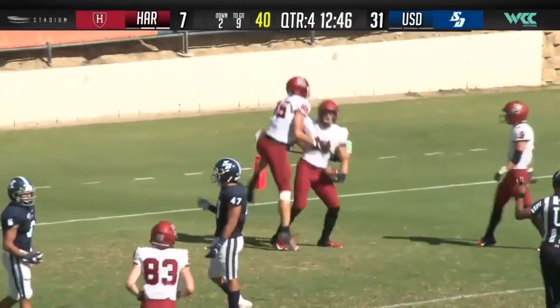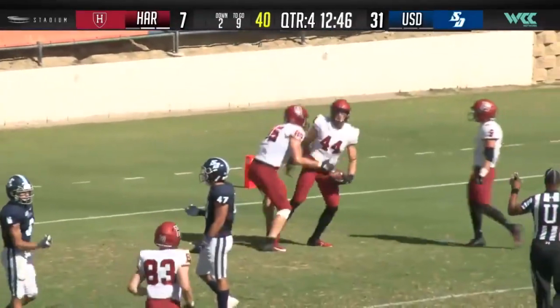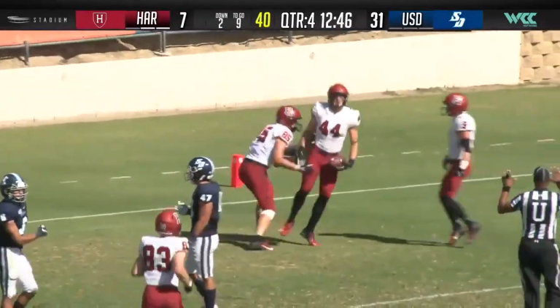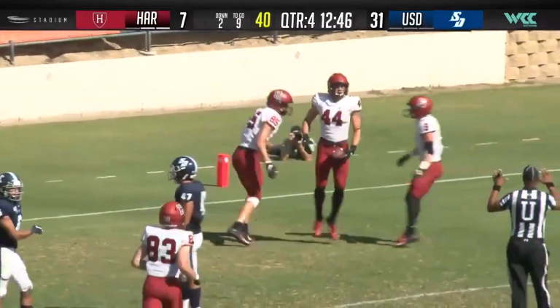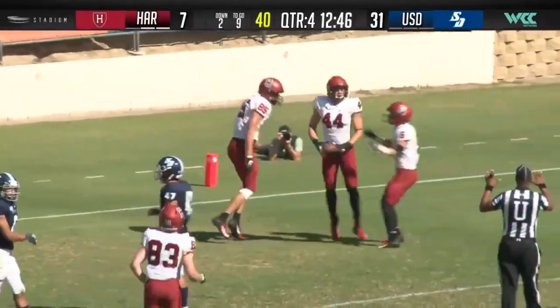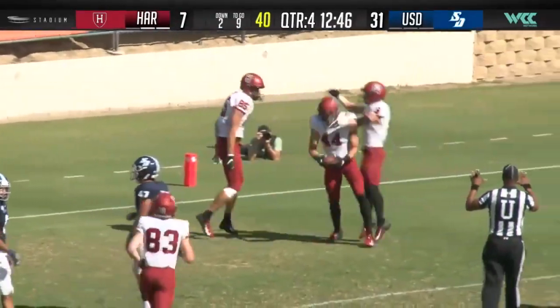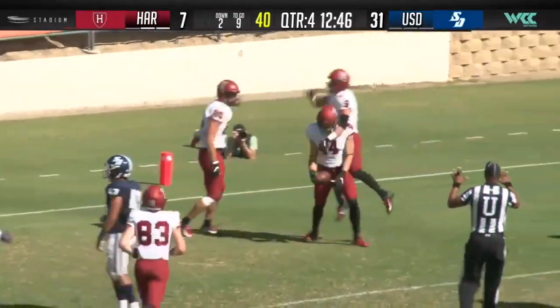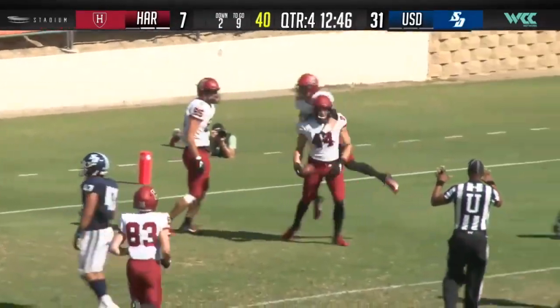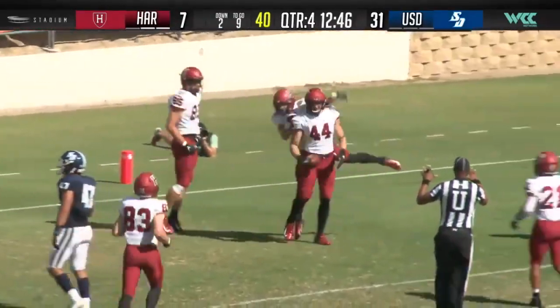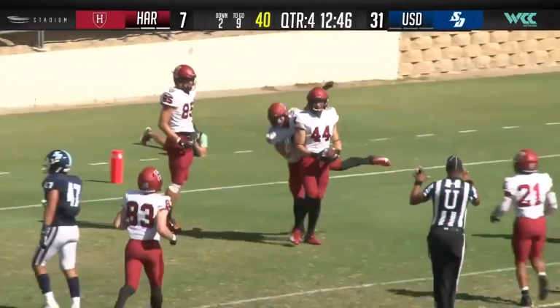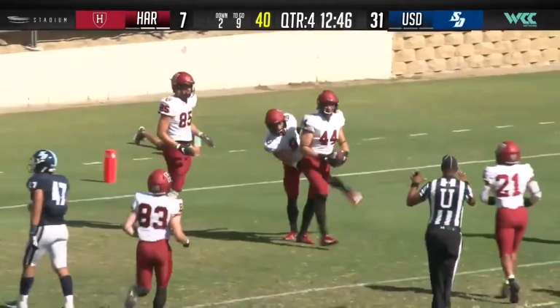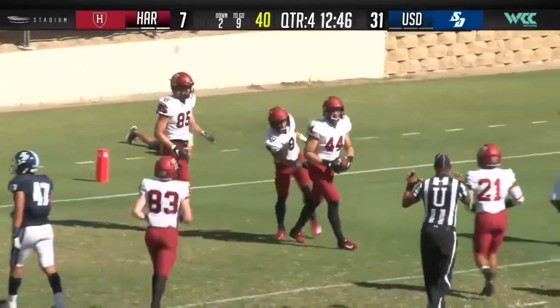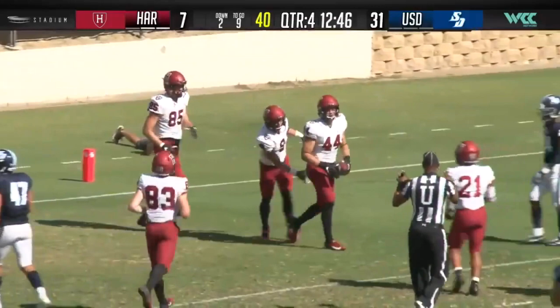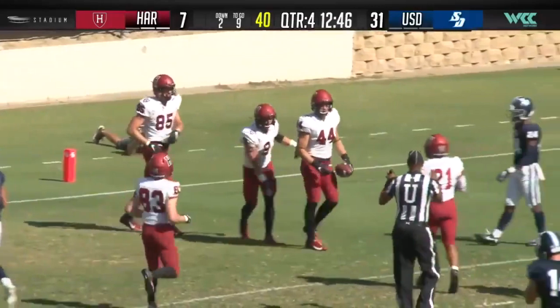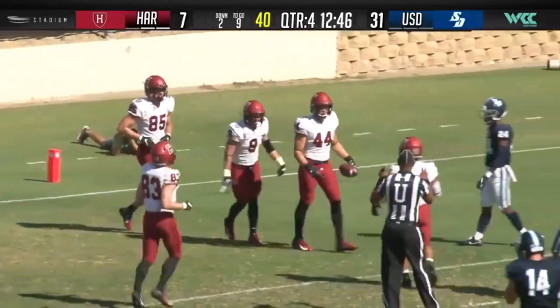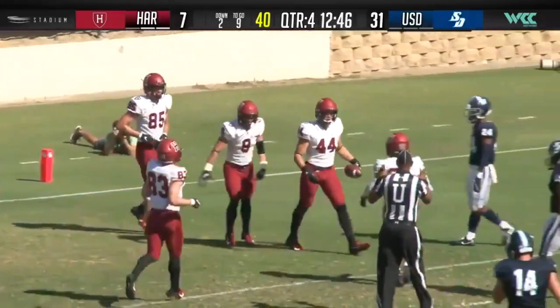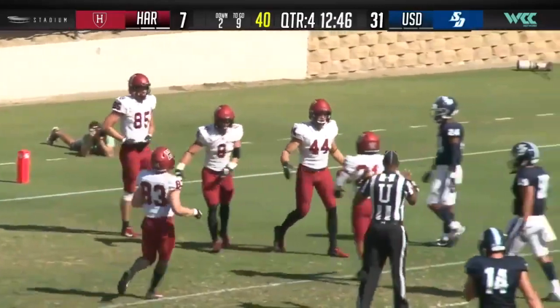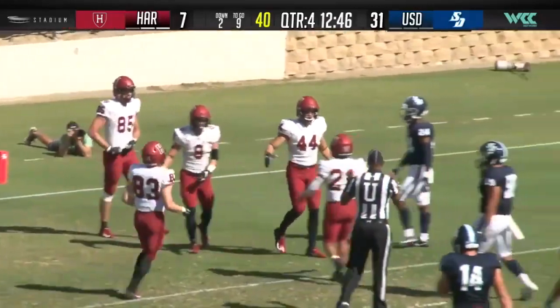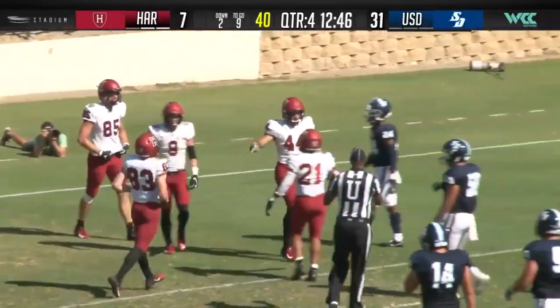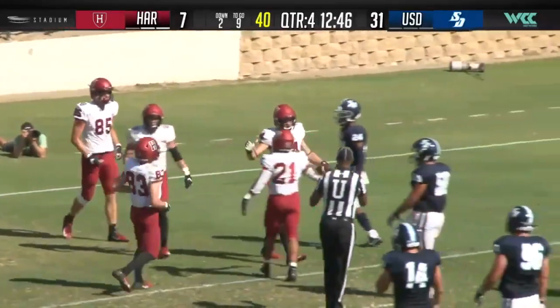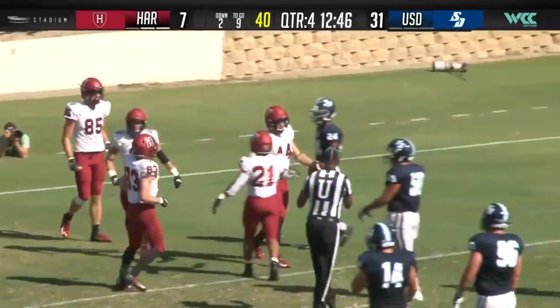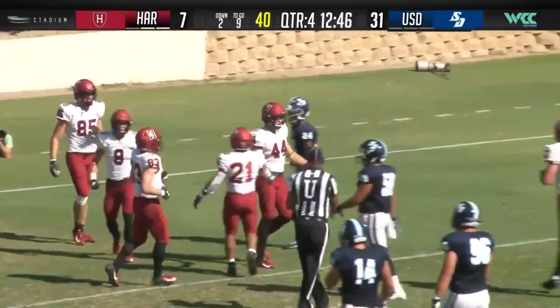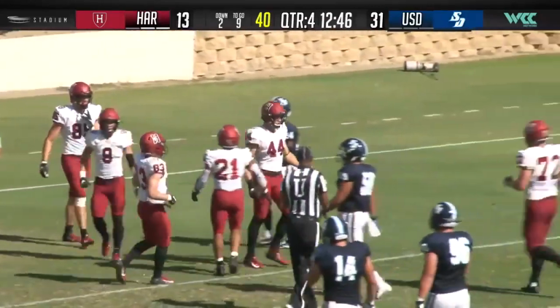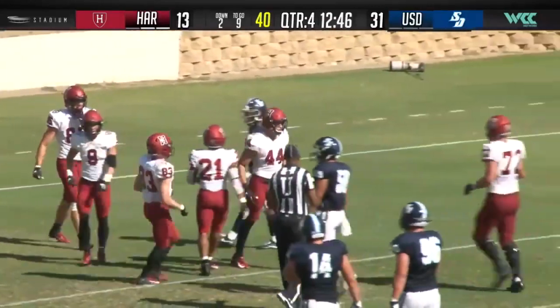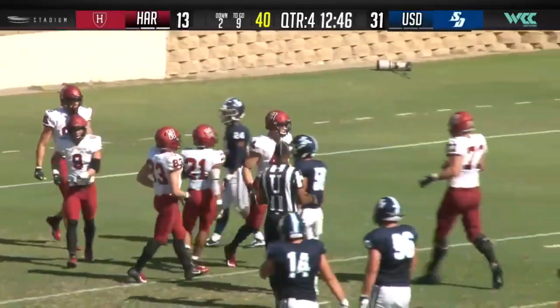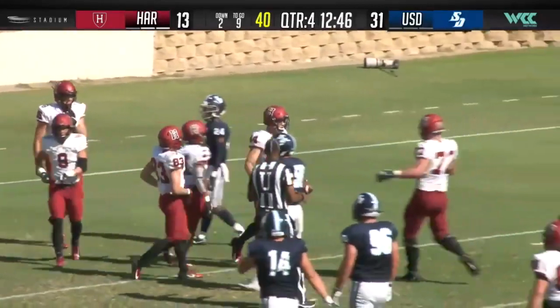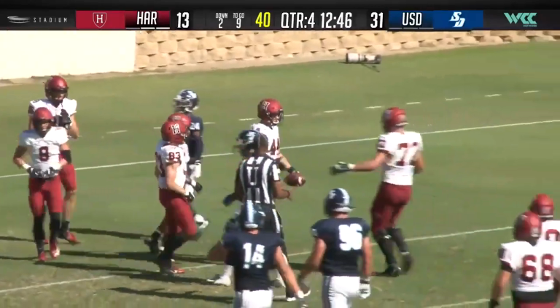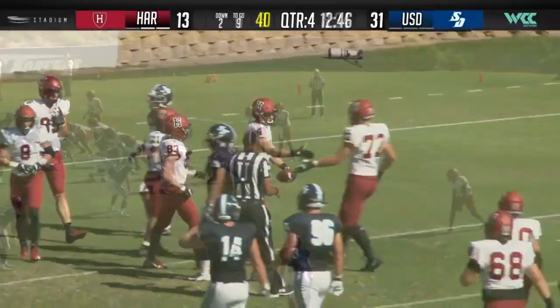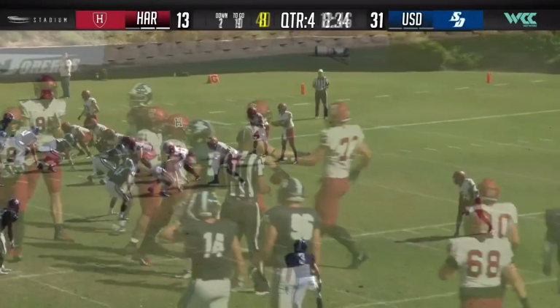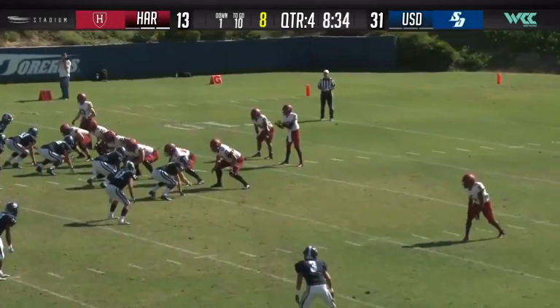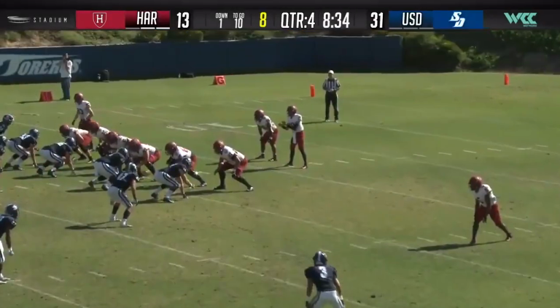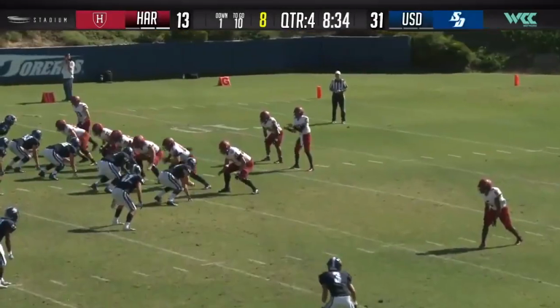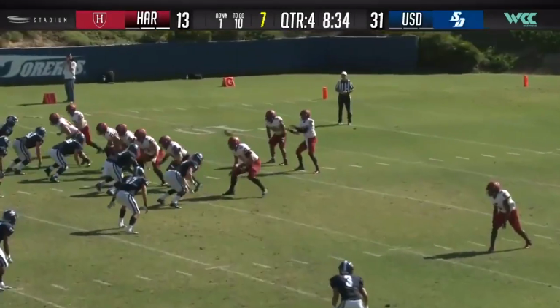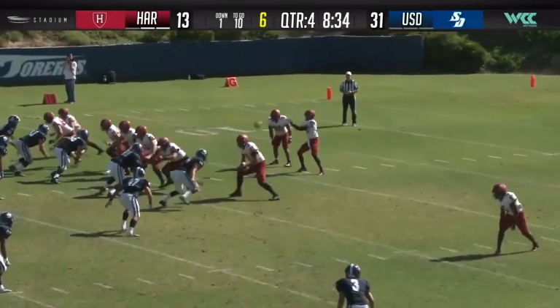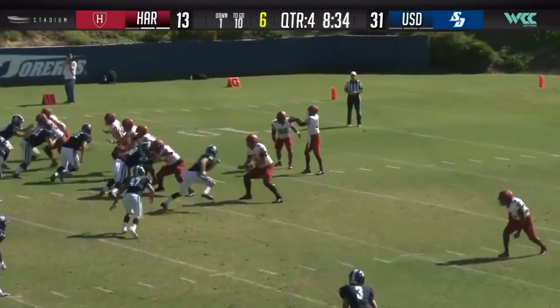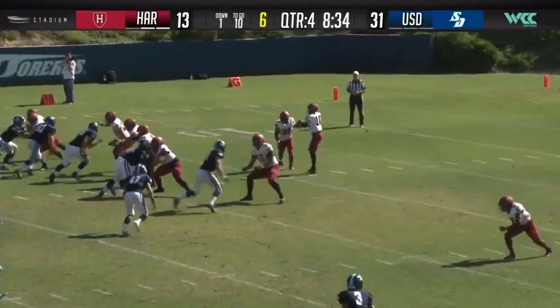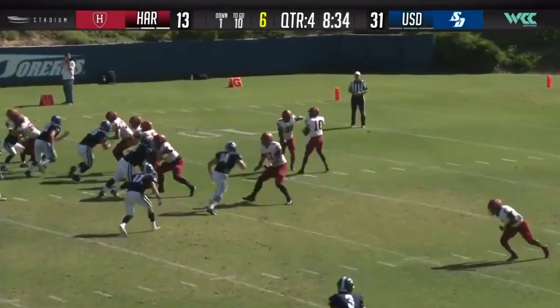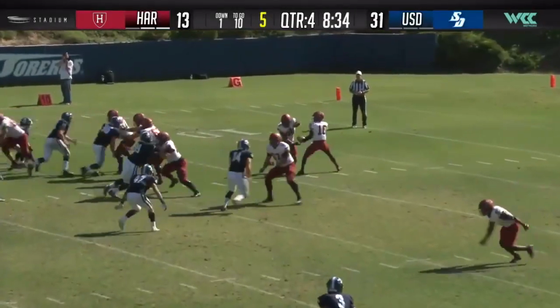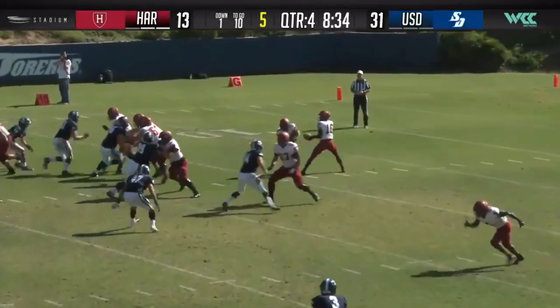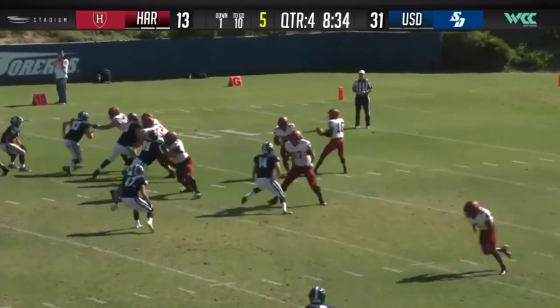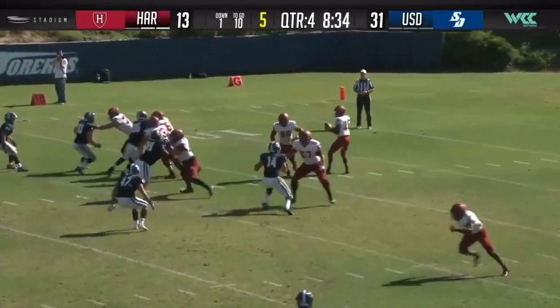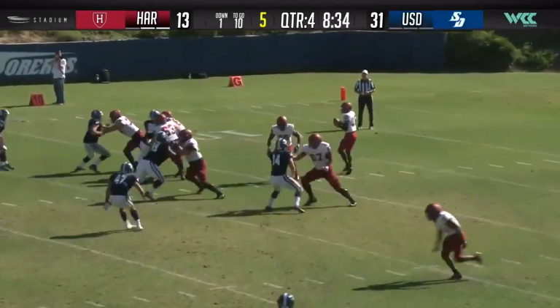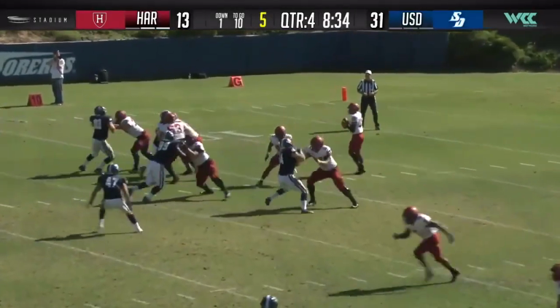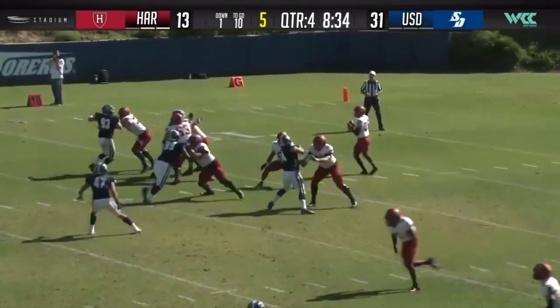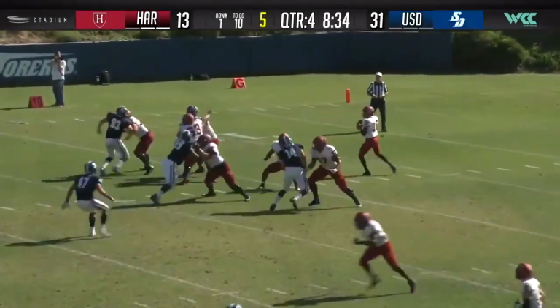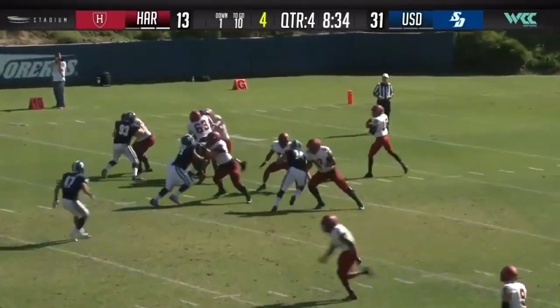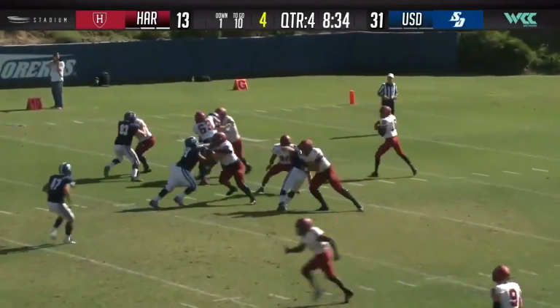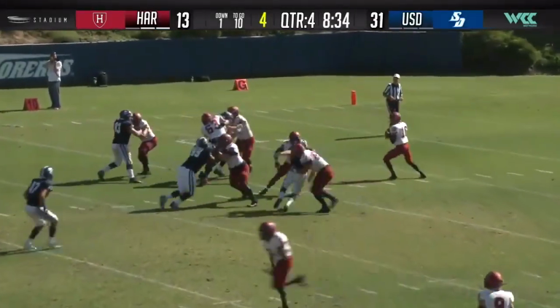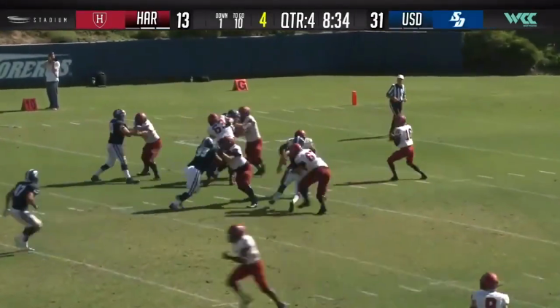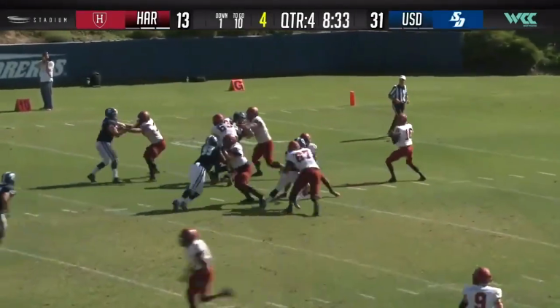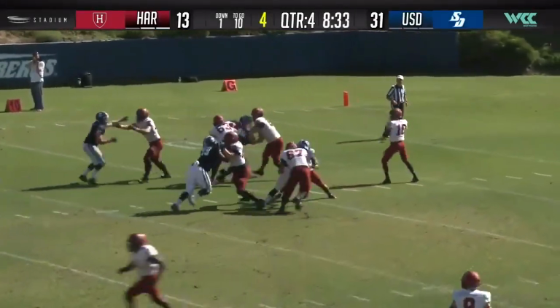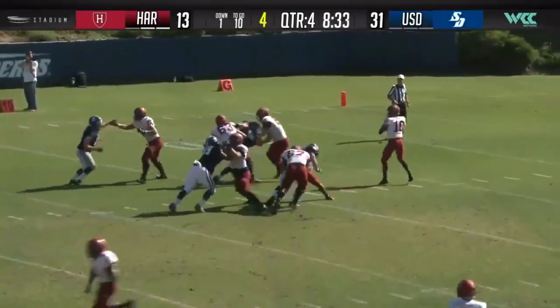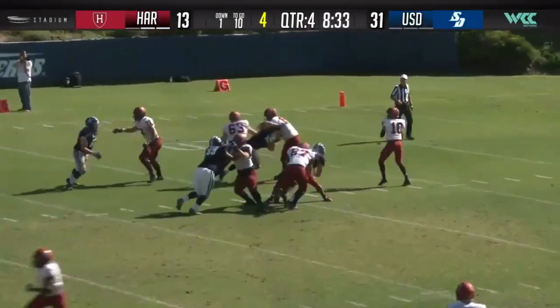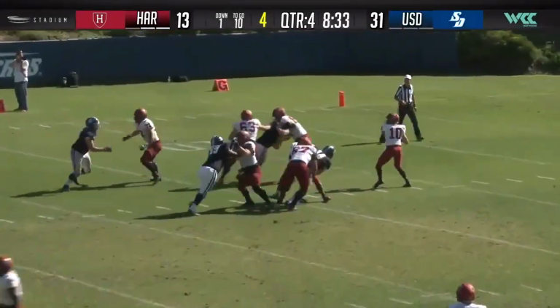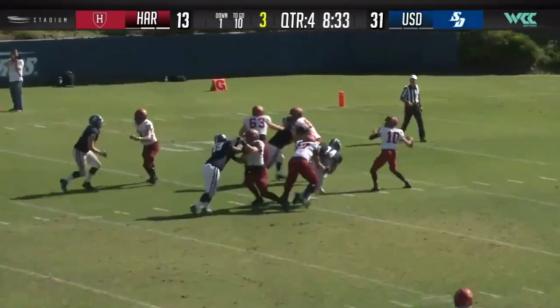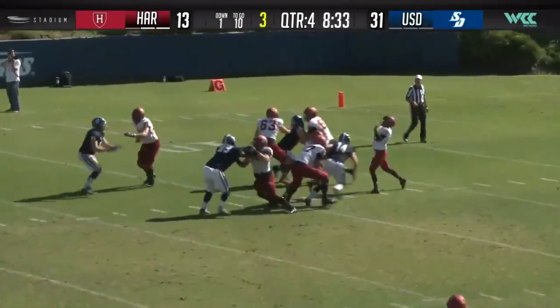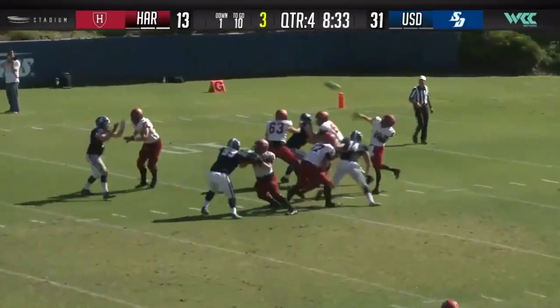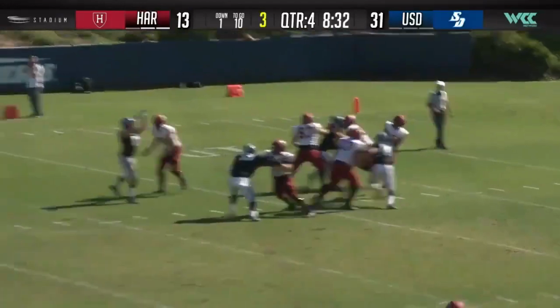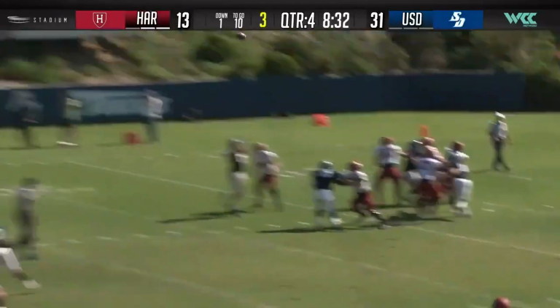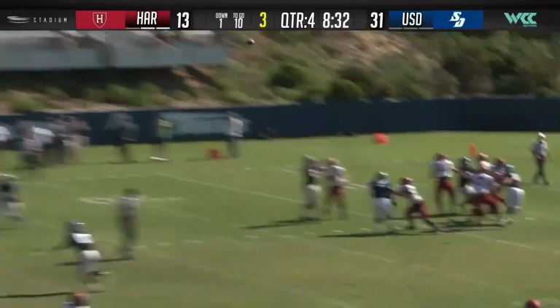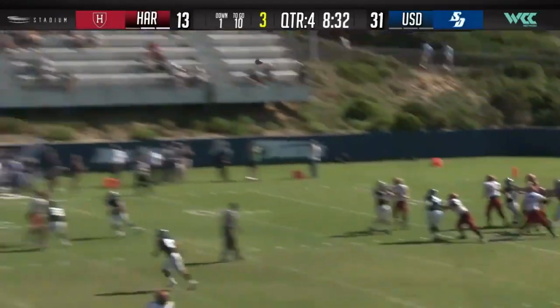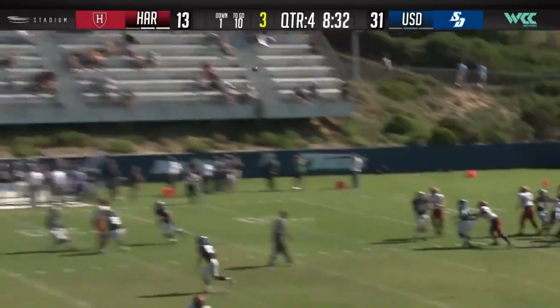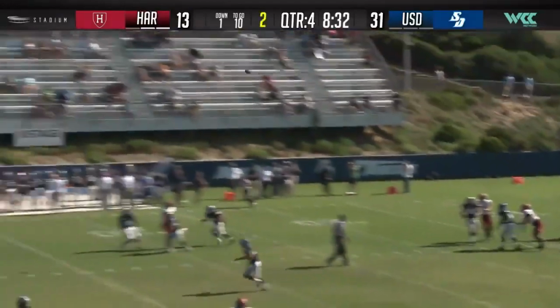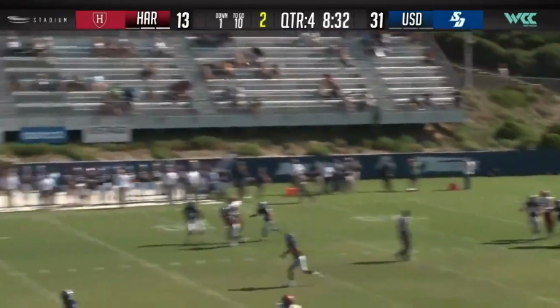Kyle Klink, the tight end, the sophomore. Daniel Tolbert in for the first time this year, now with an injury in the preseason.